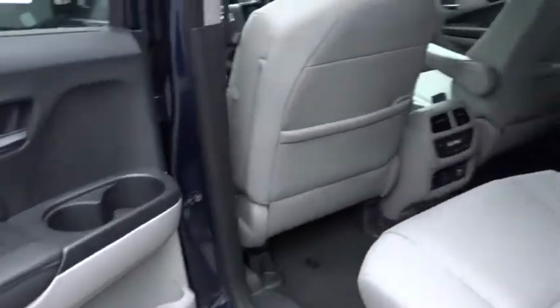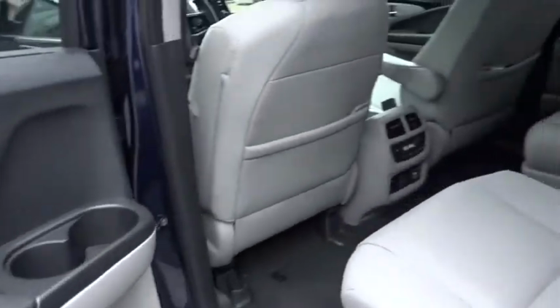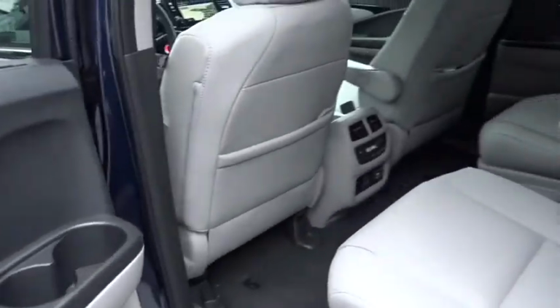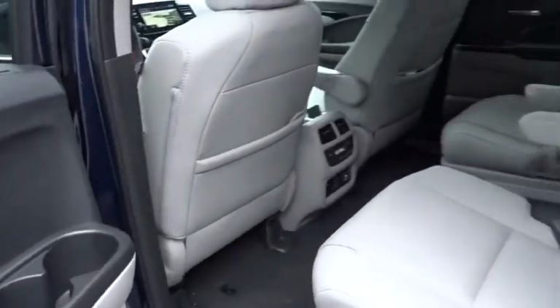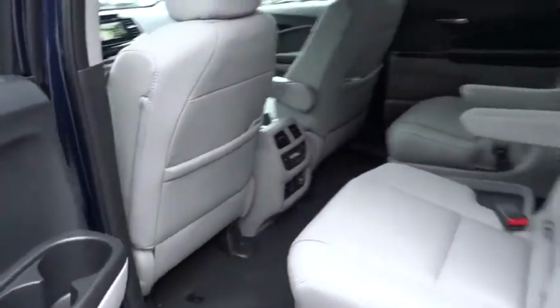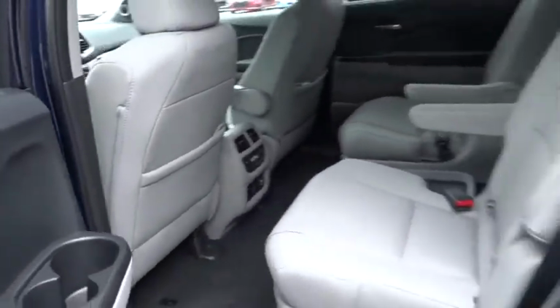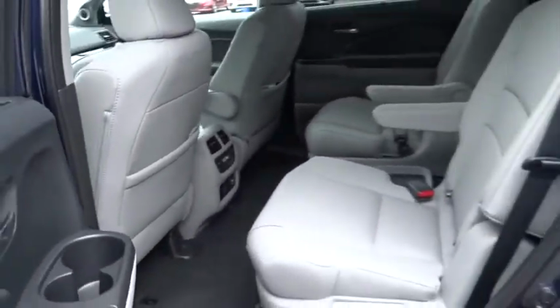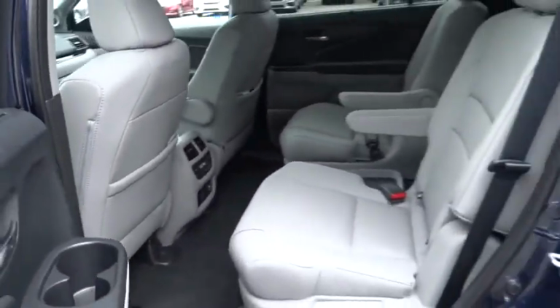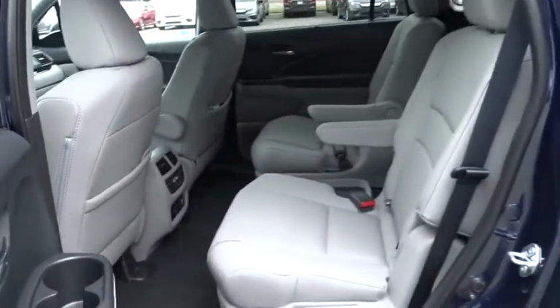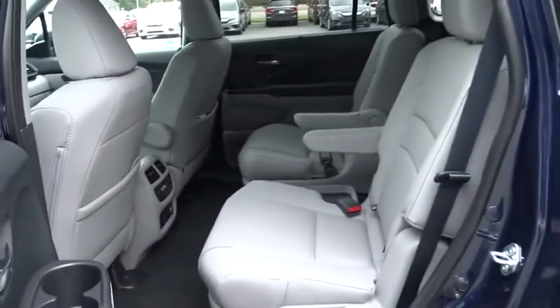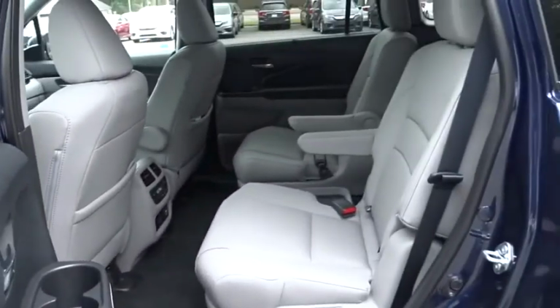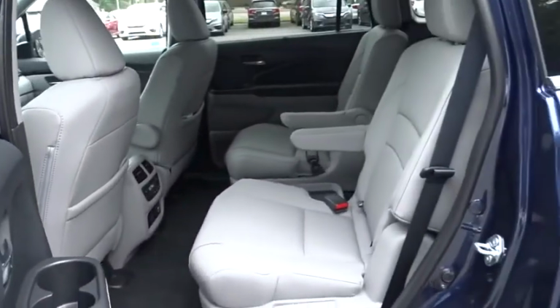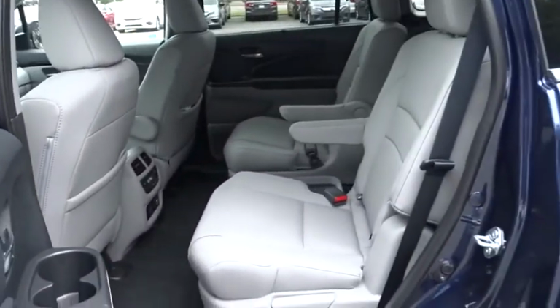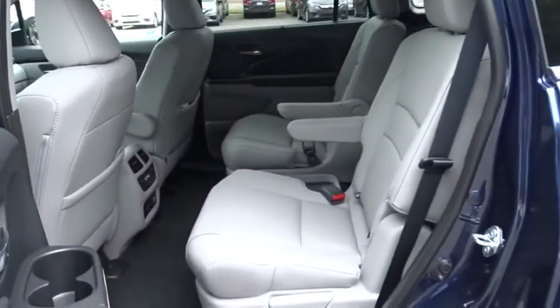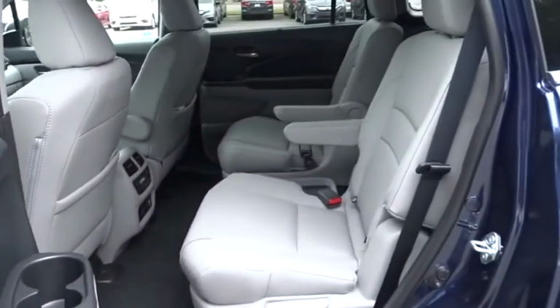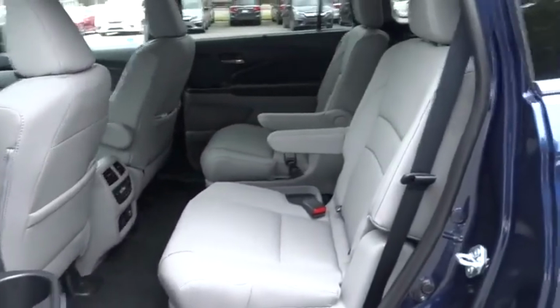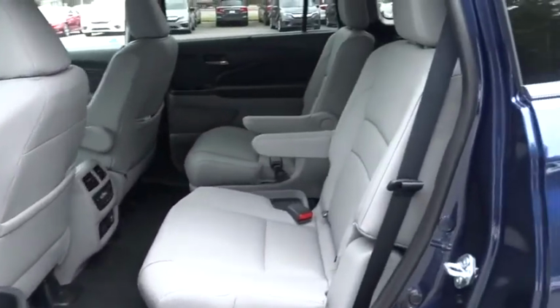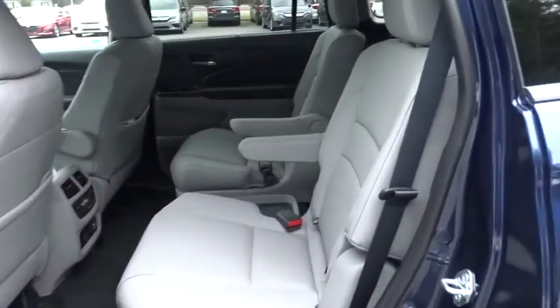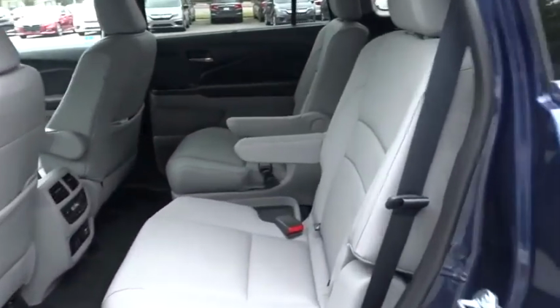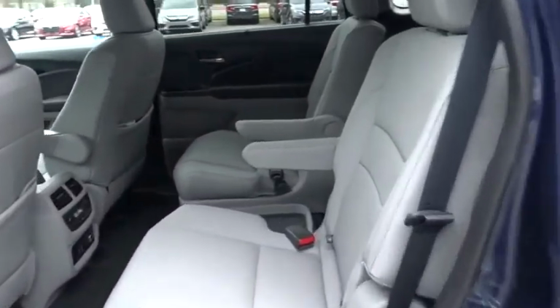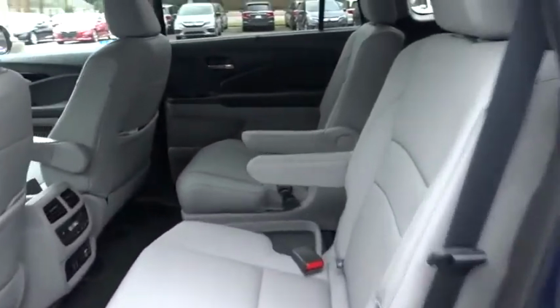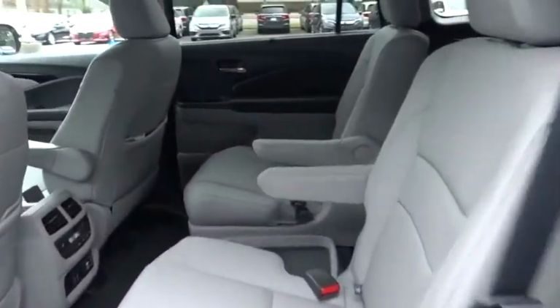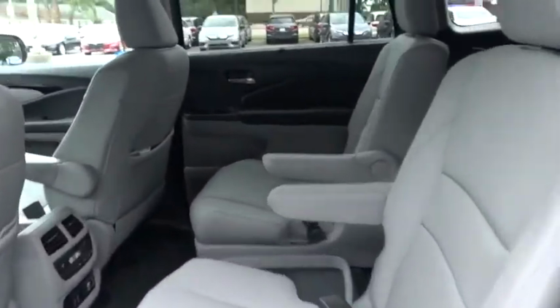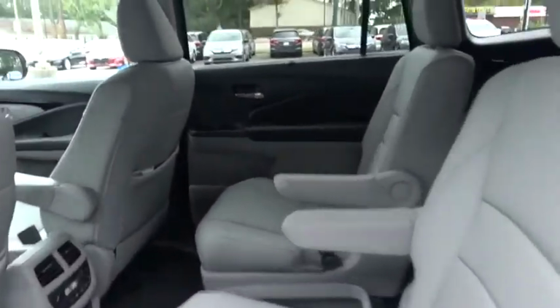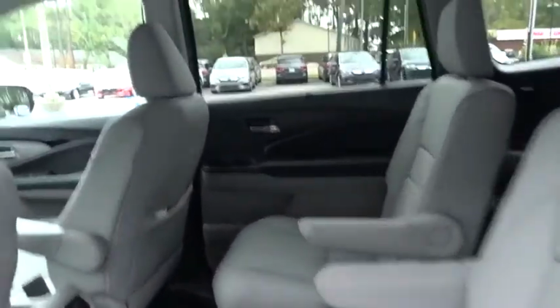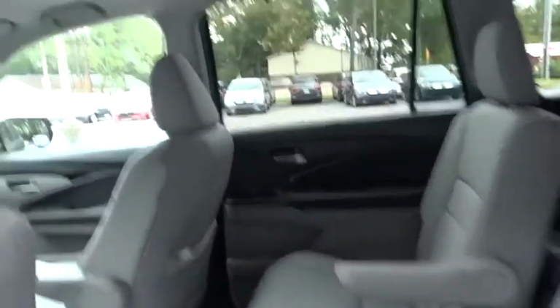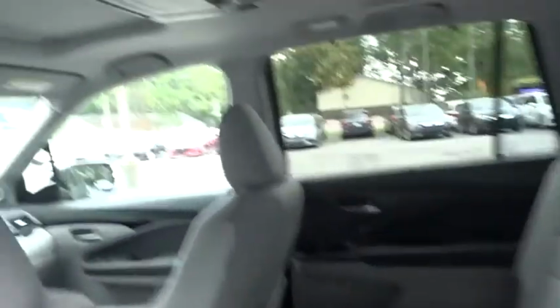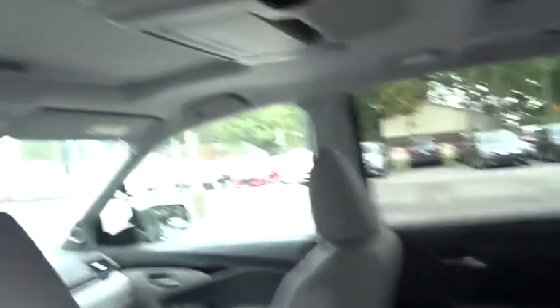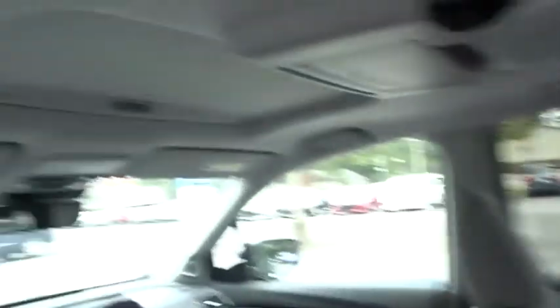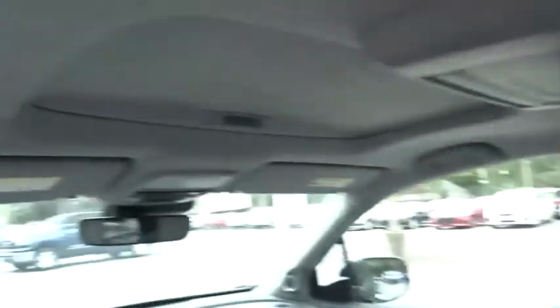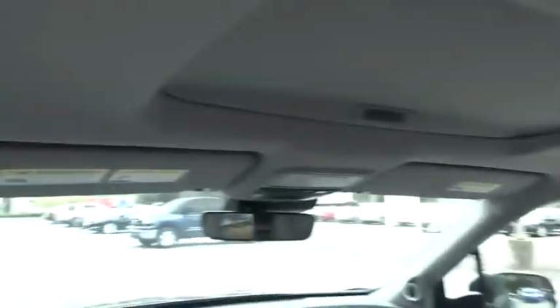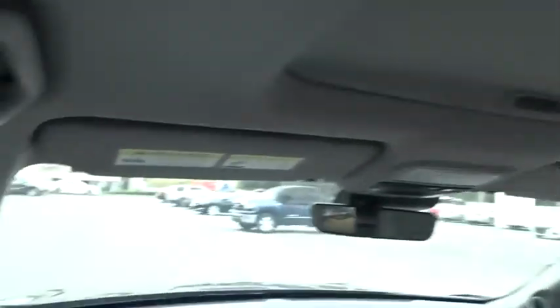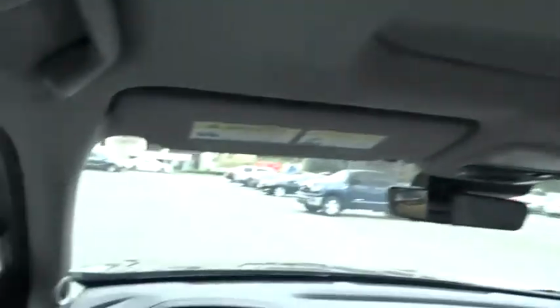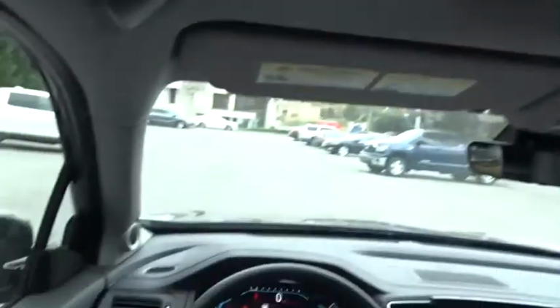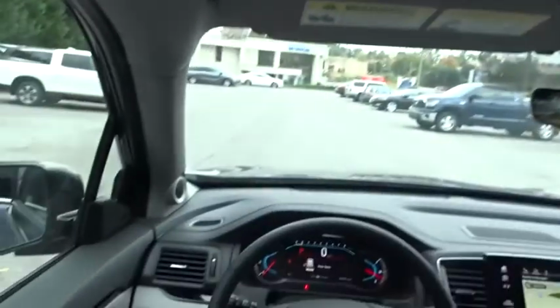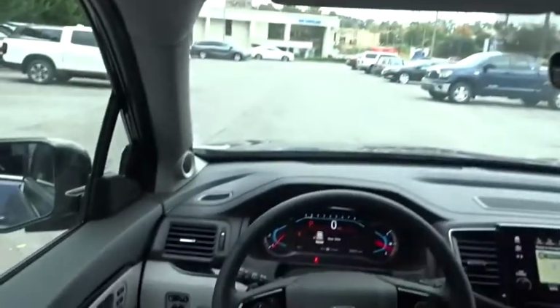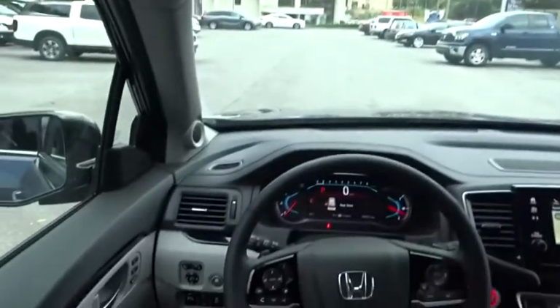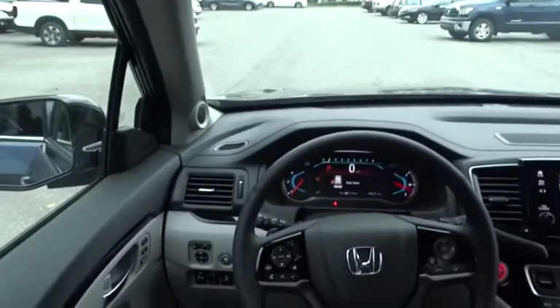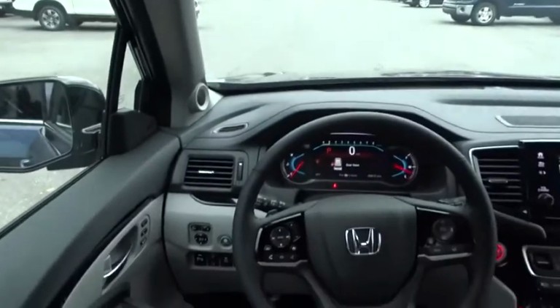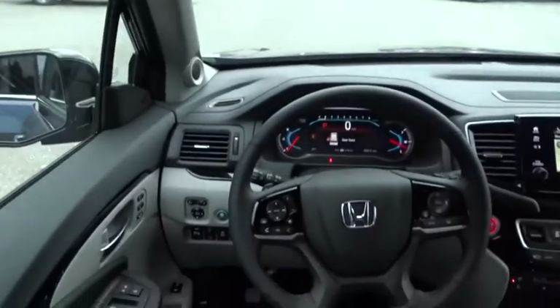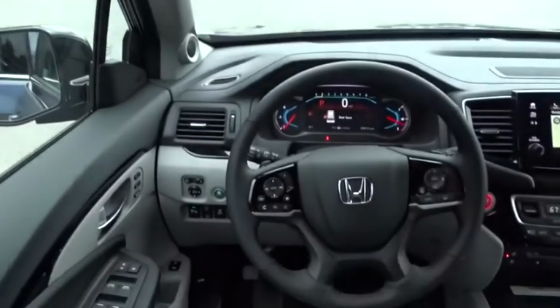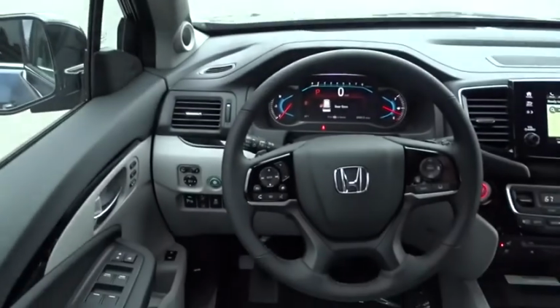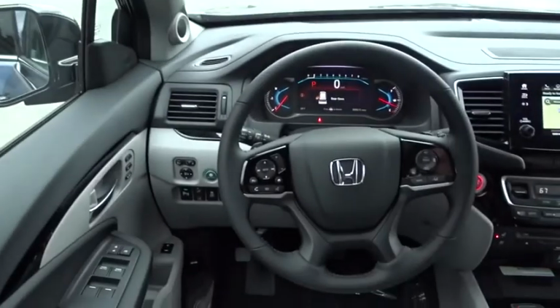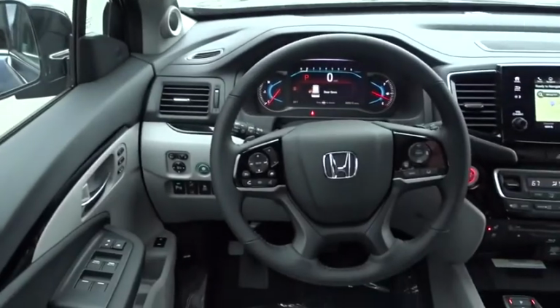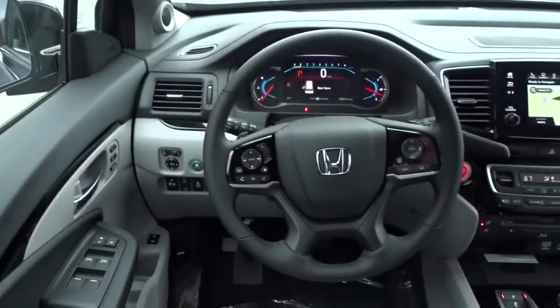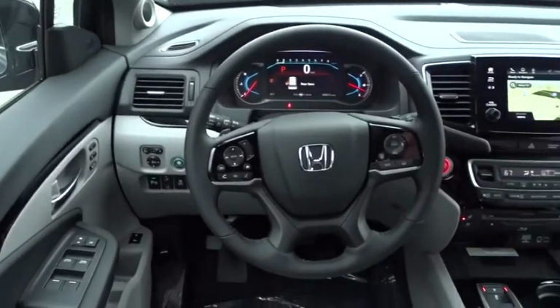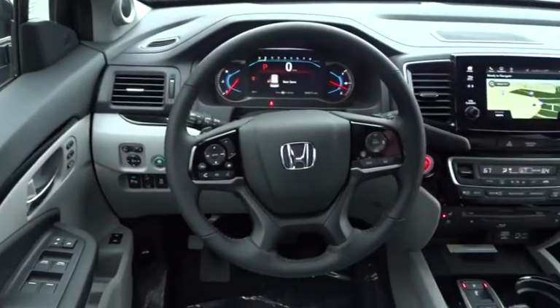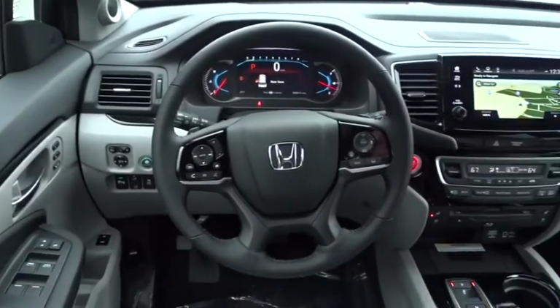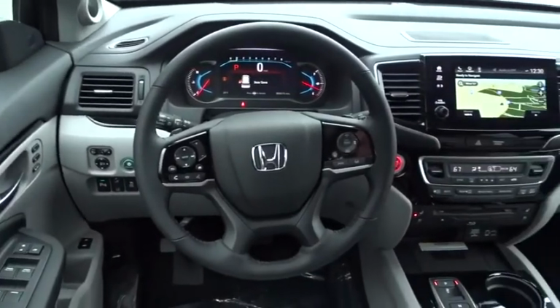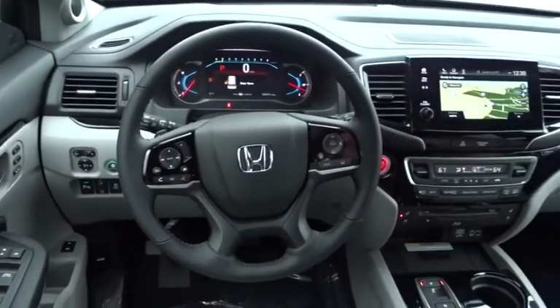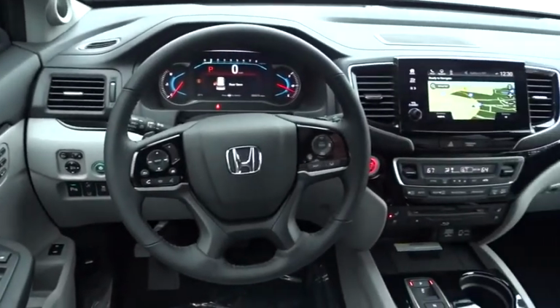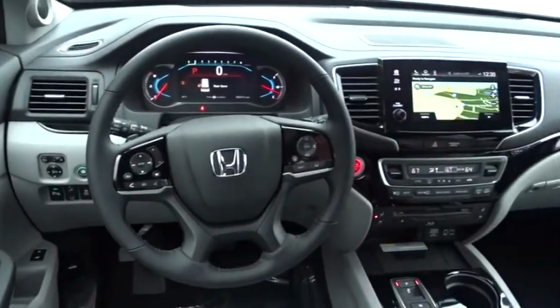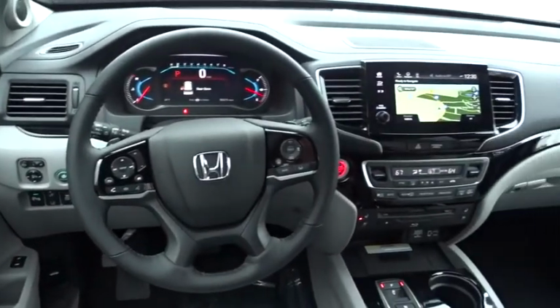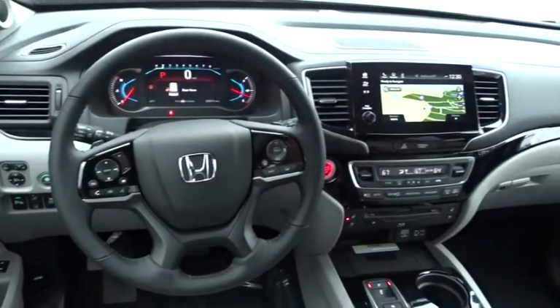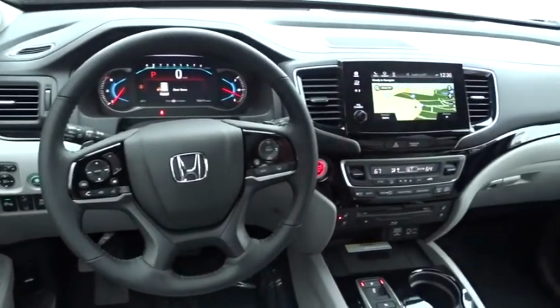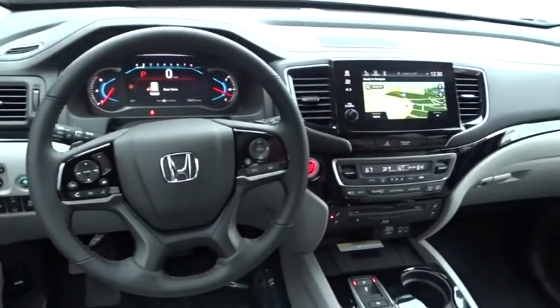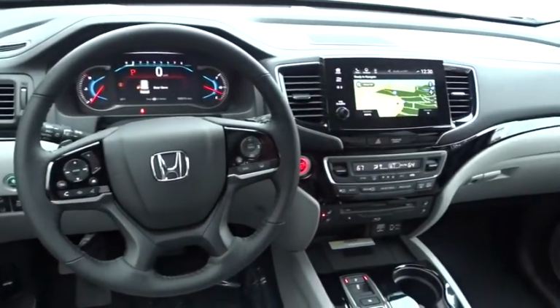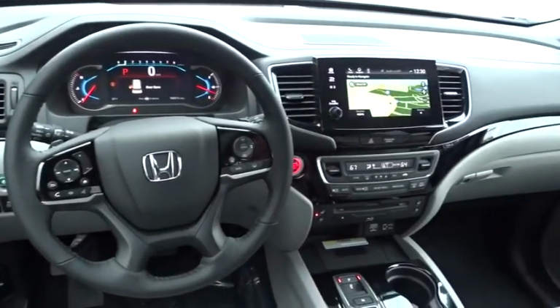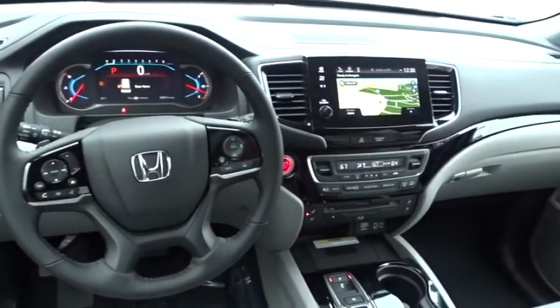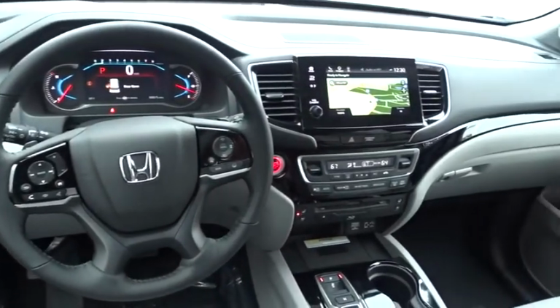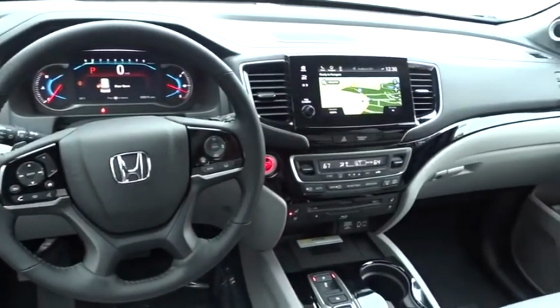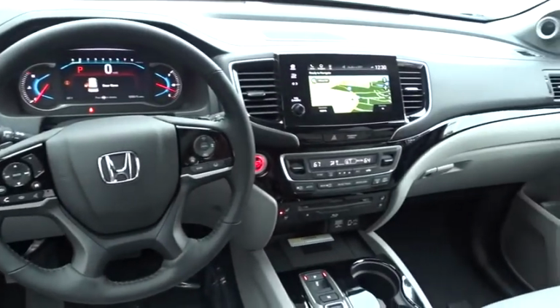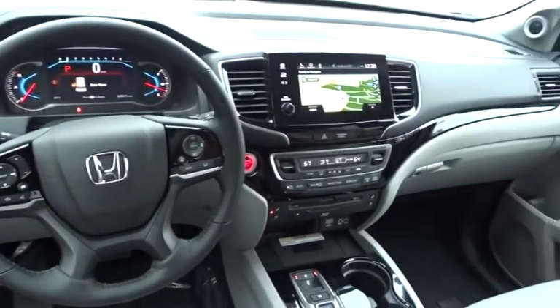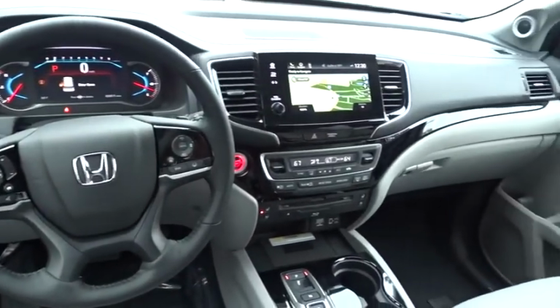Adjustable steering wheel. Power steering. Keyless start. Auto dimming rear view mirror. Aluminum wheels. Come see the car for yourself.